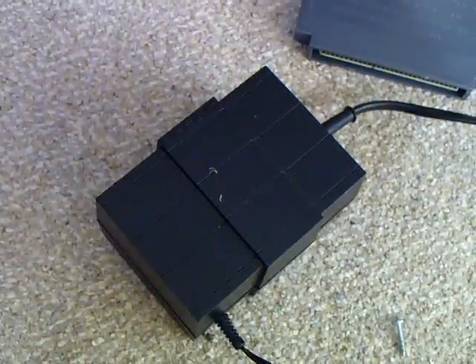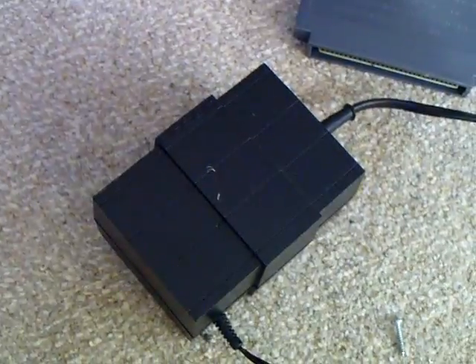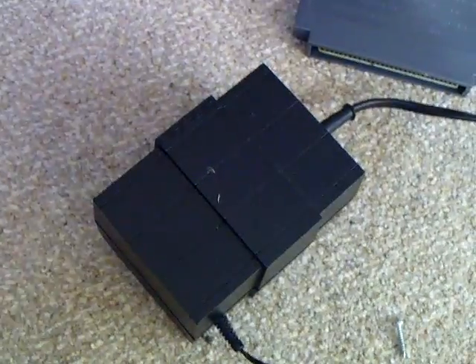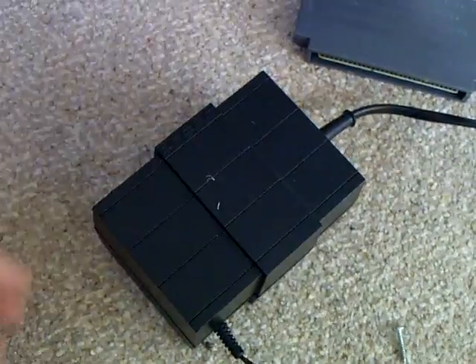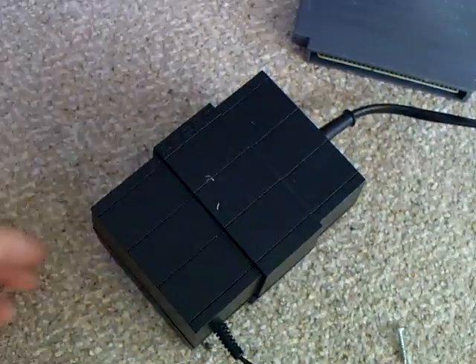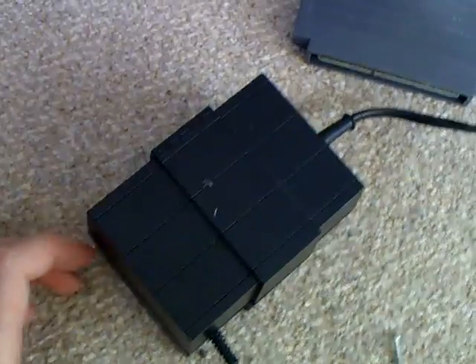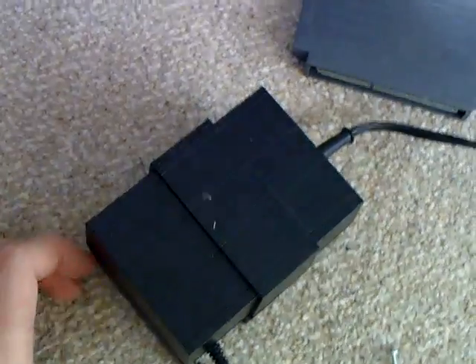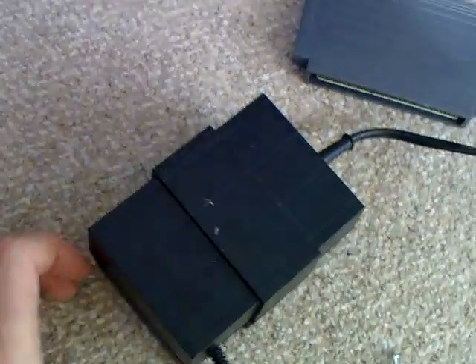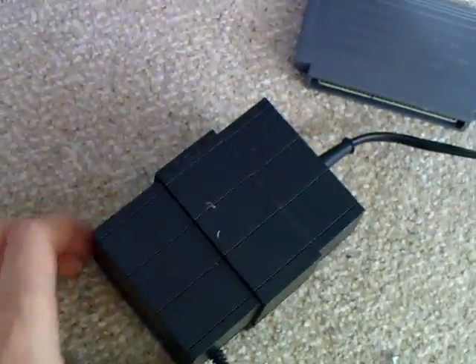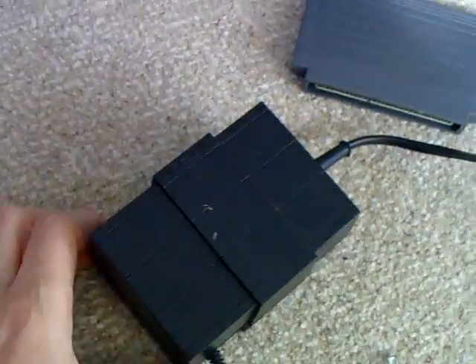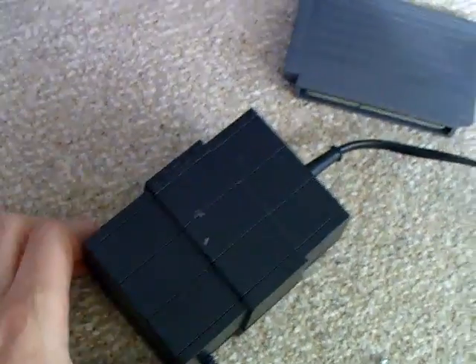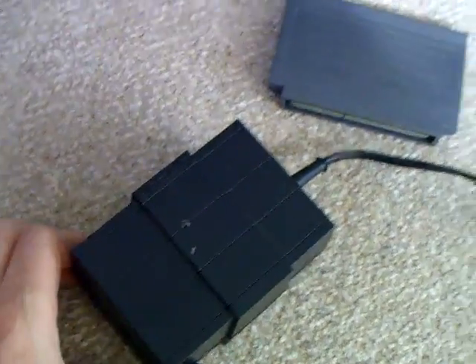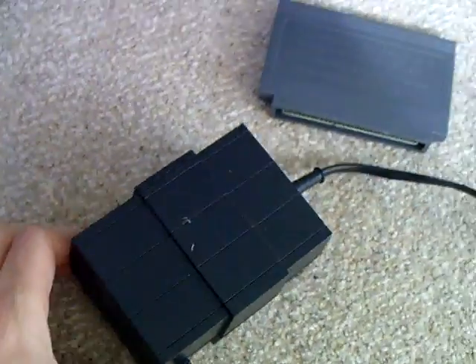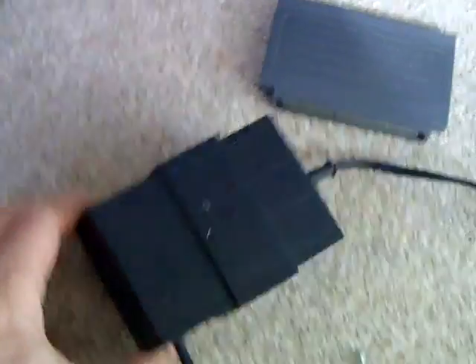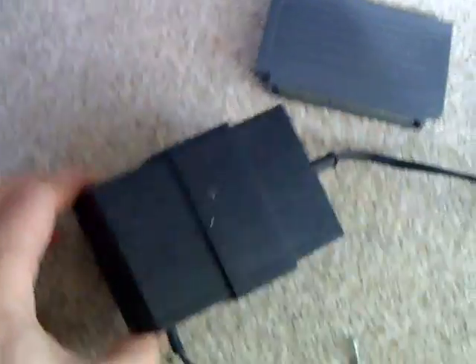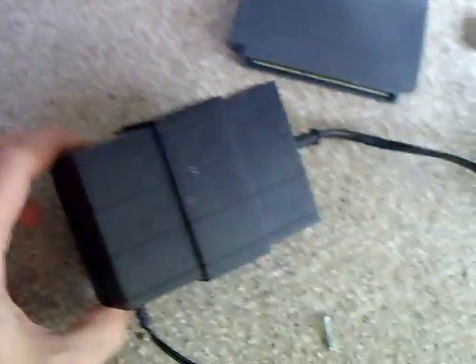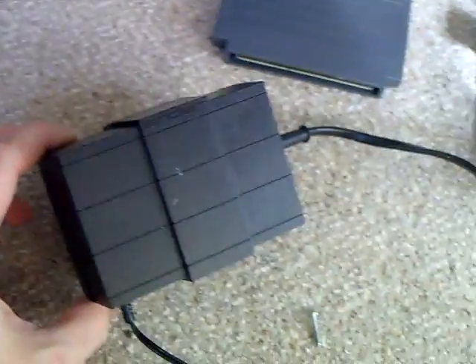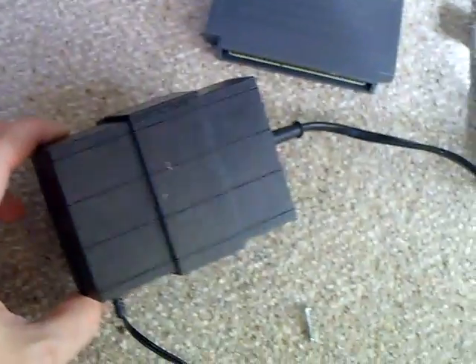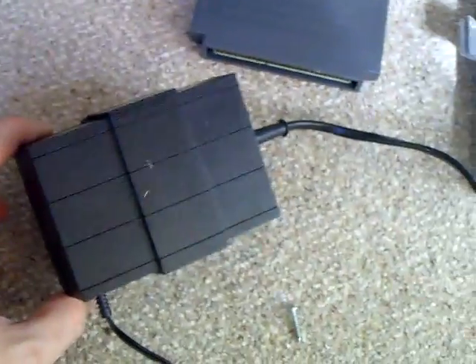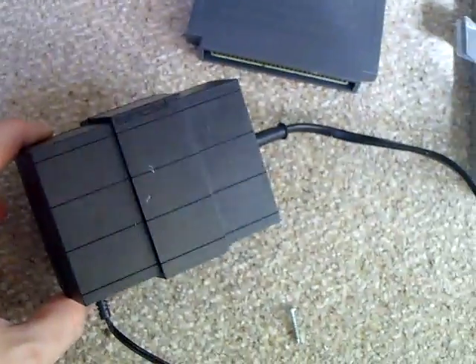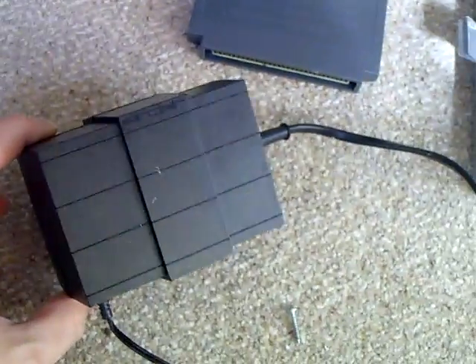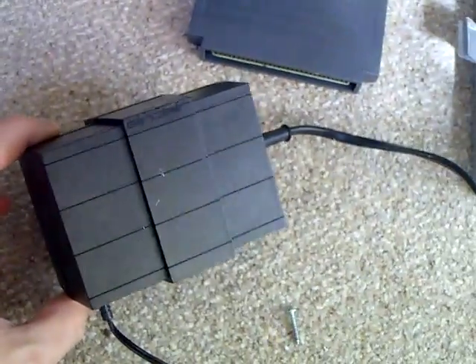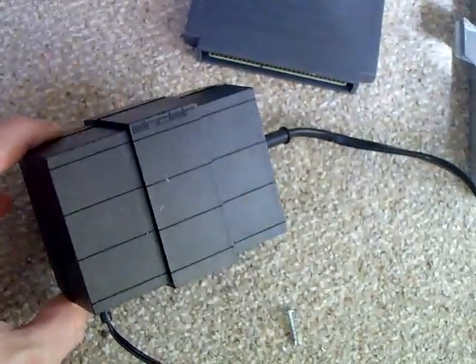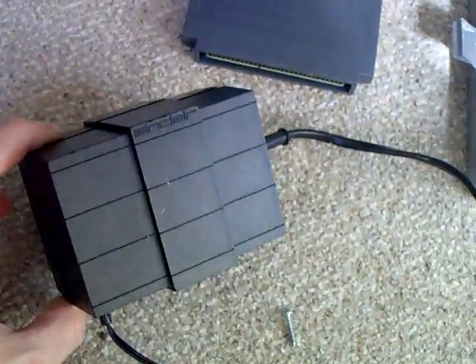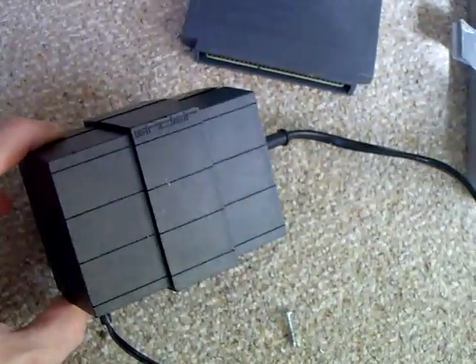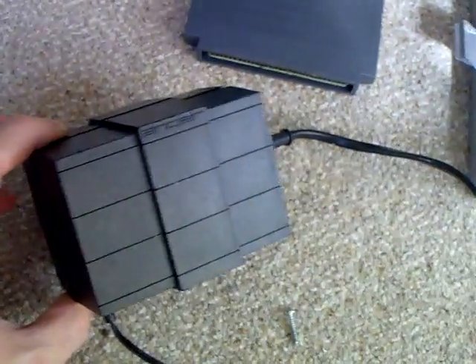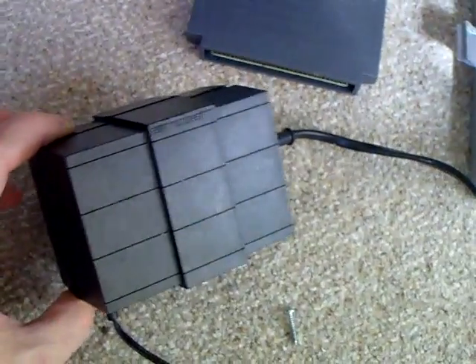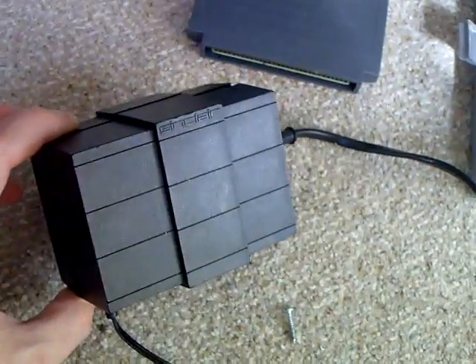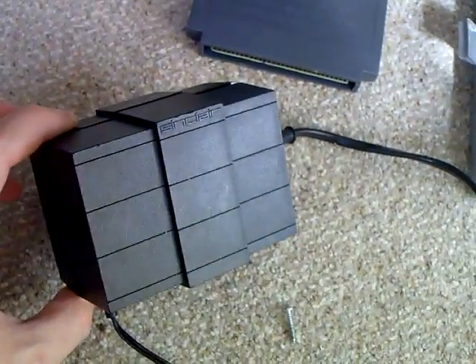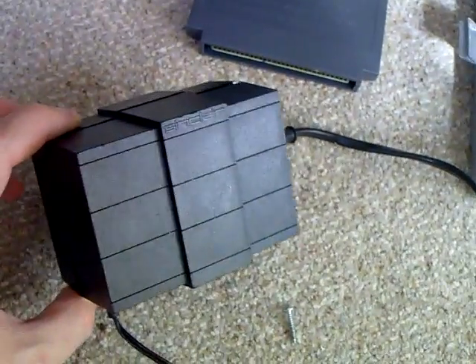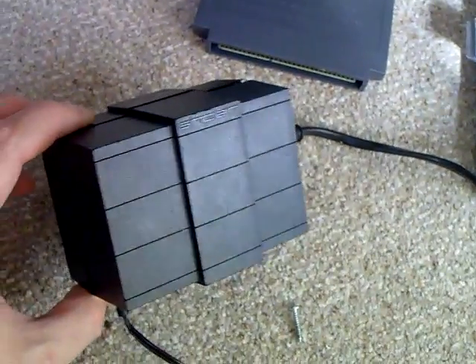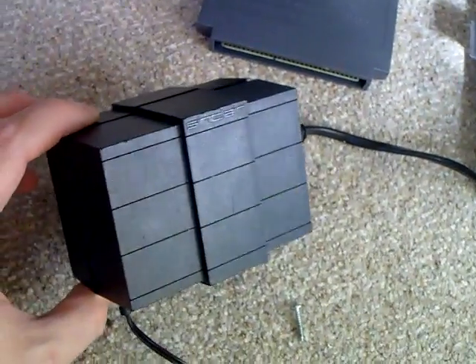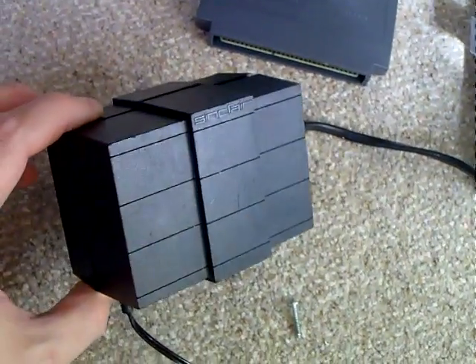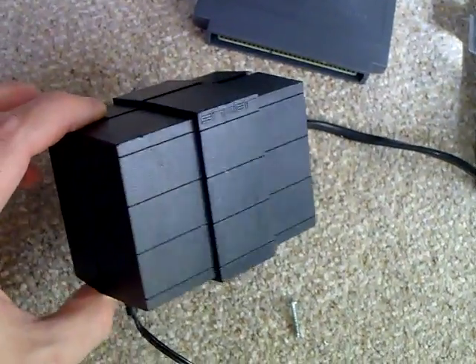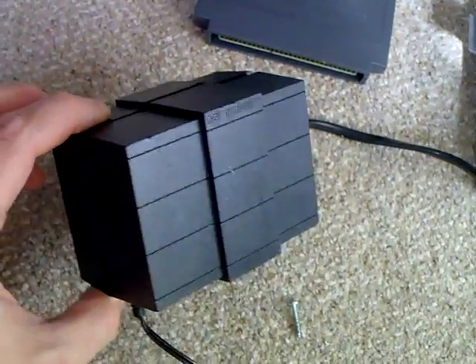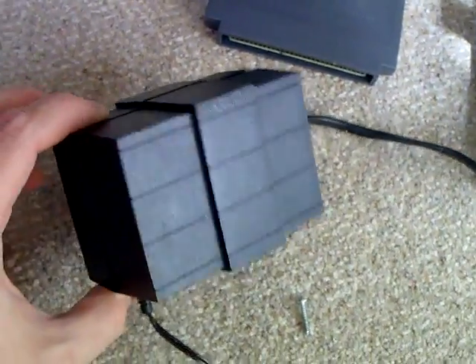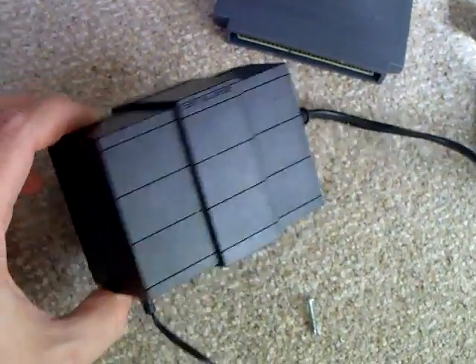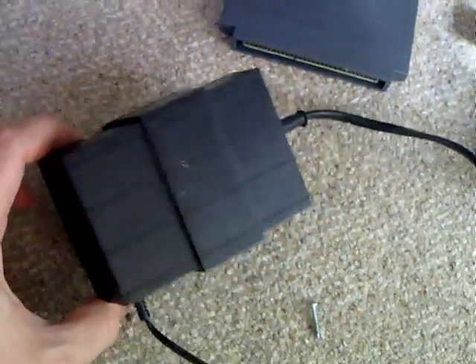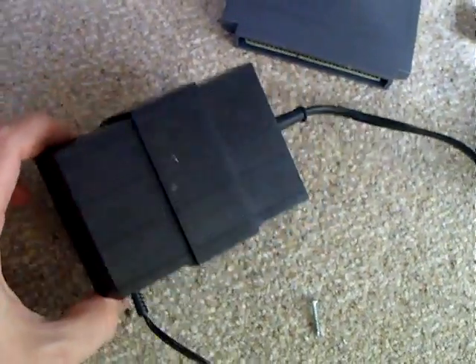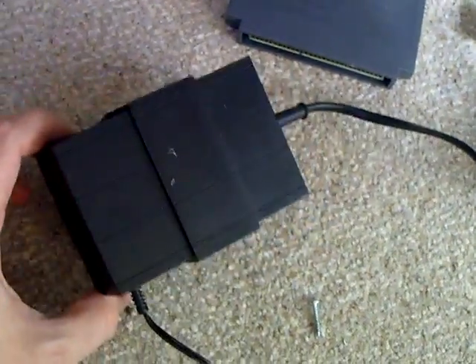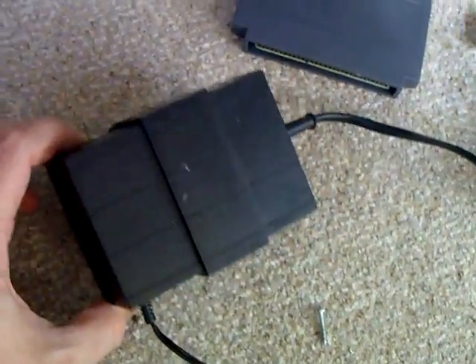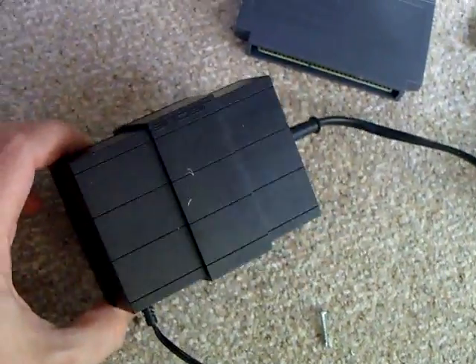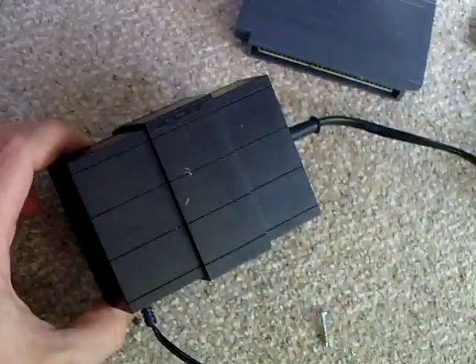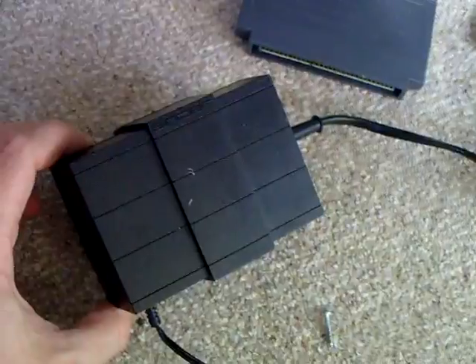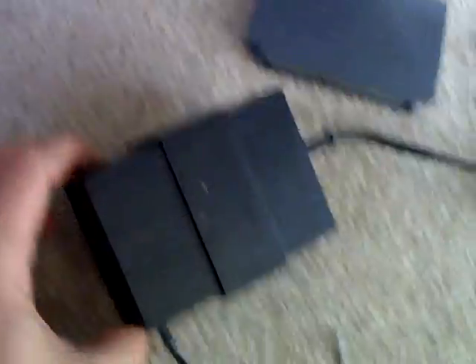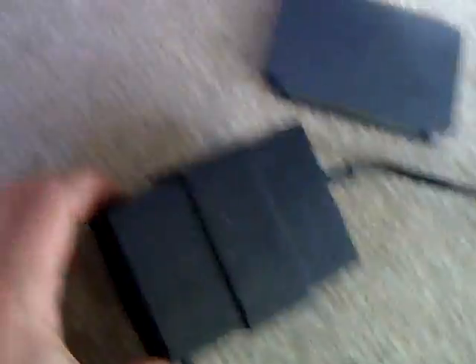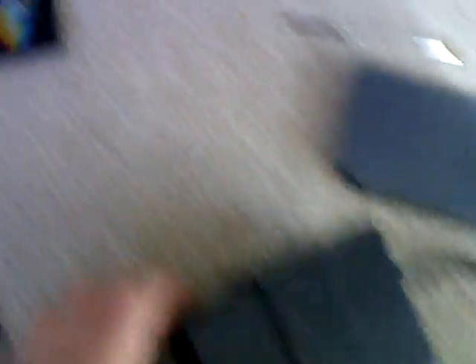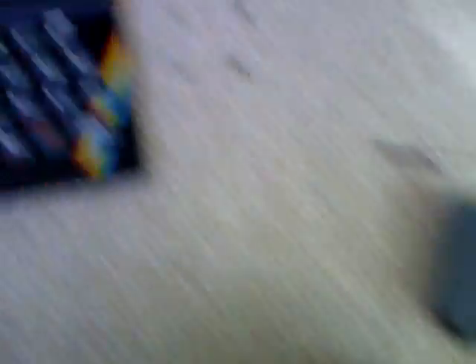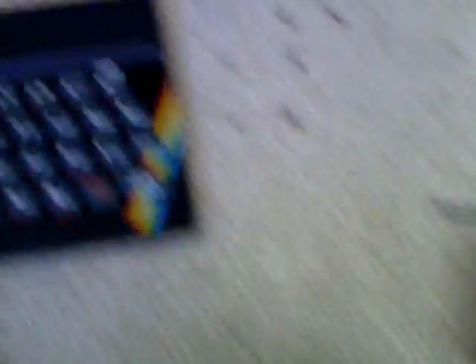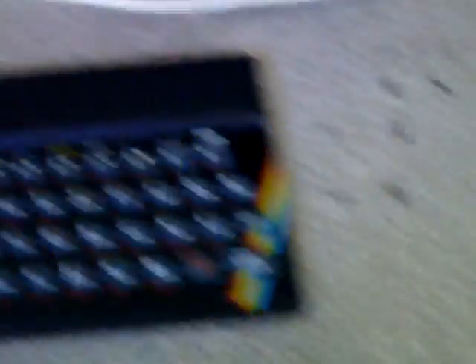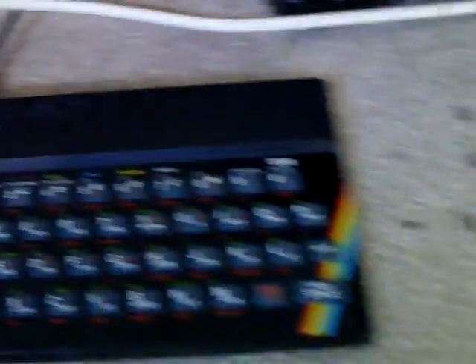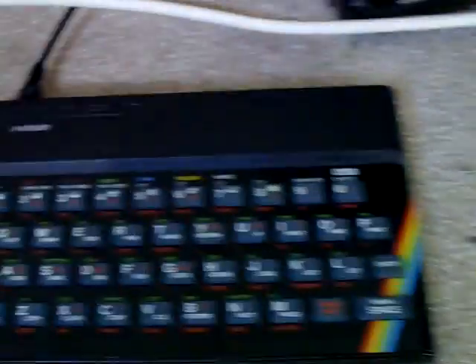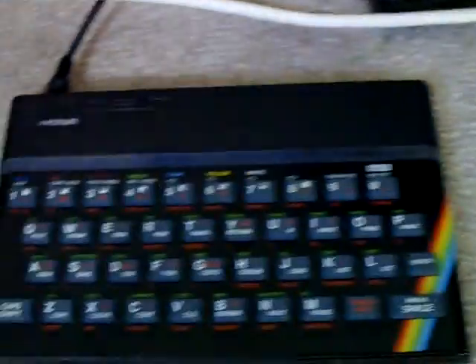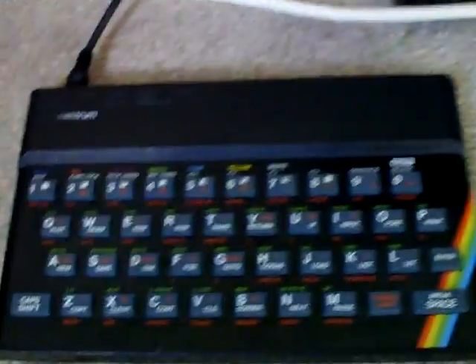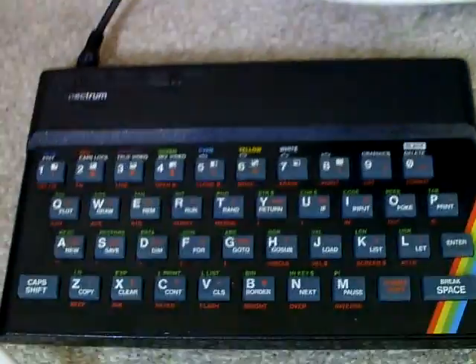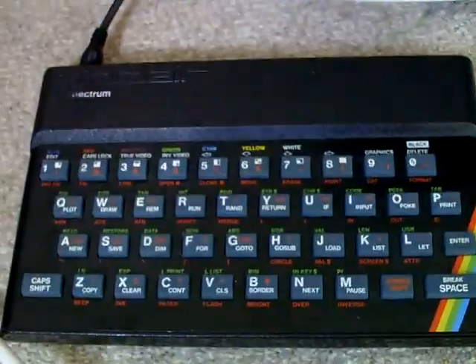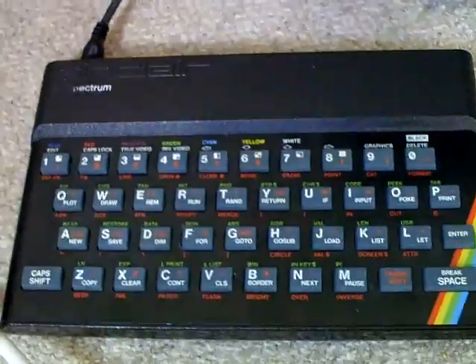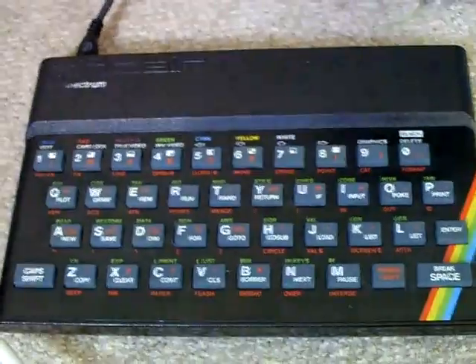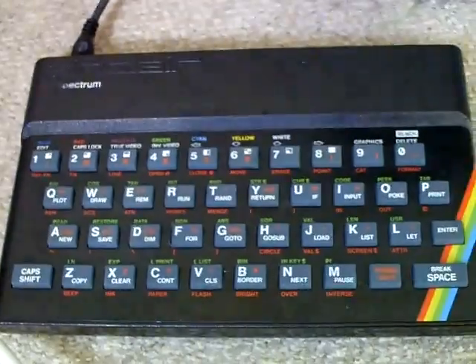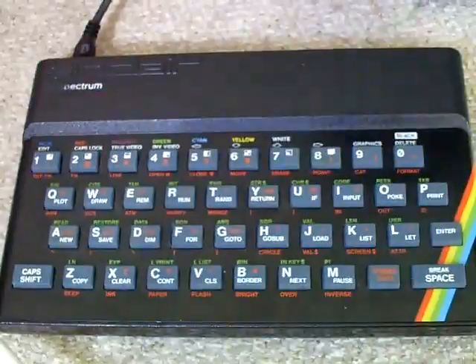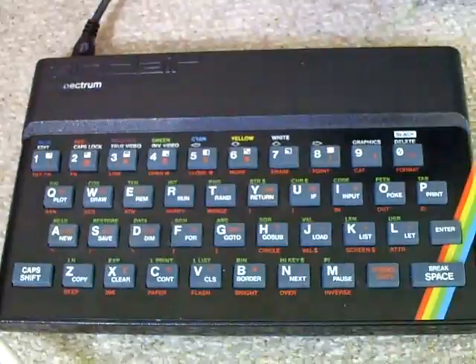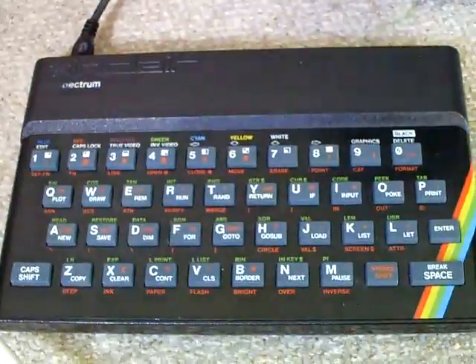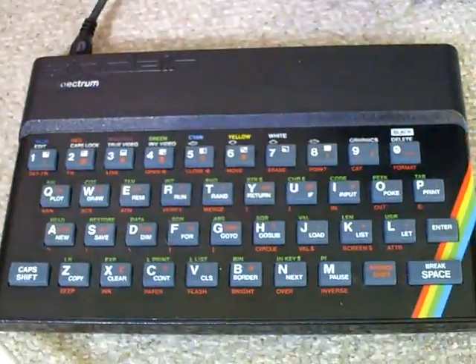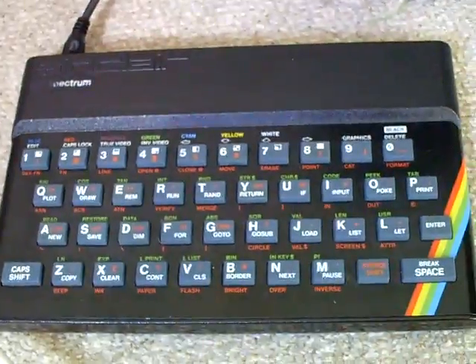Hello YouTube, SuckerVox here. Just in the game room doing a bit of tinkering with this ZX Spectrum 48k power supply.